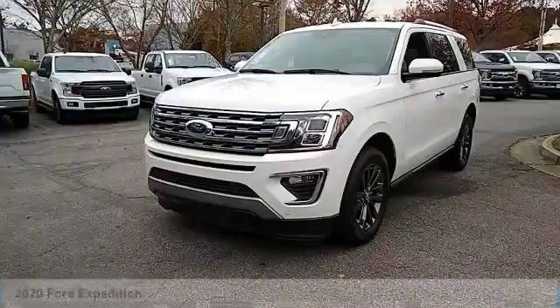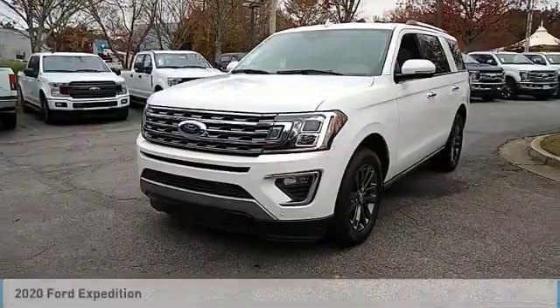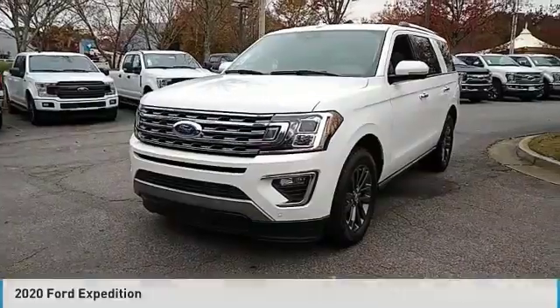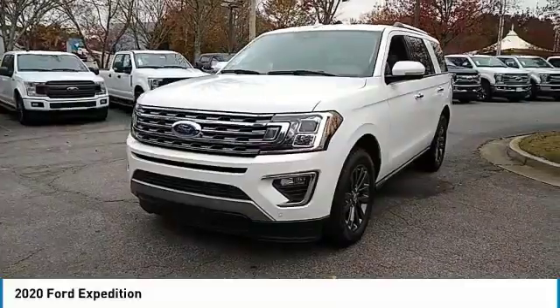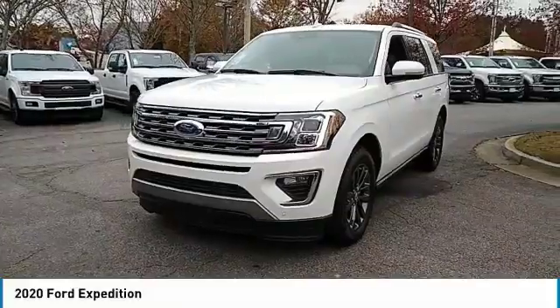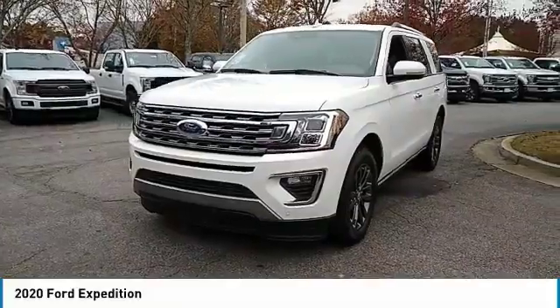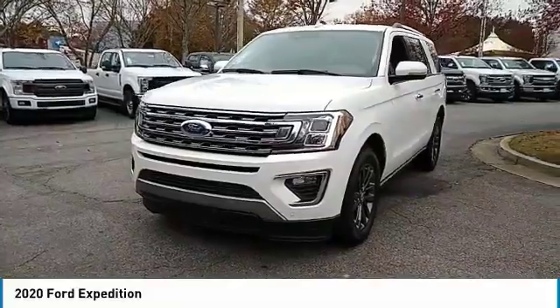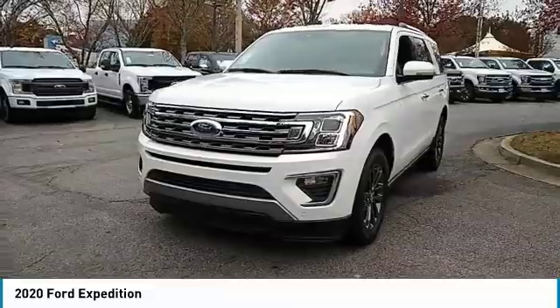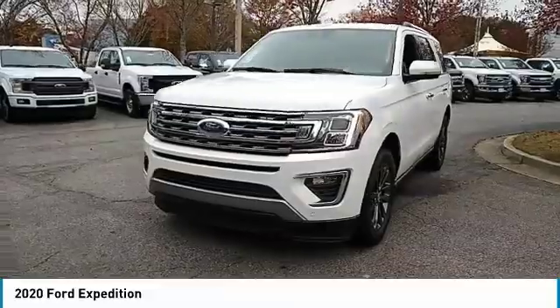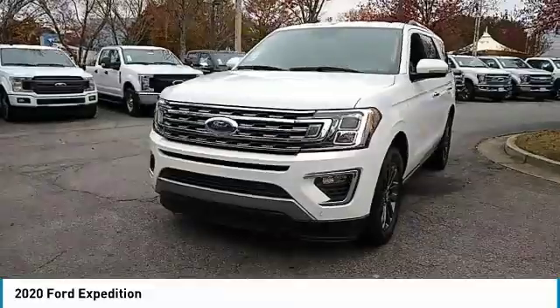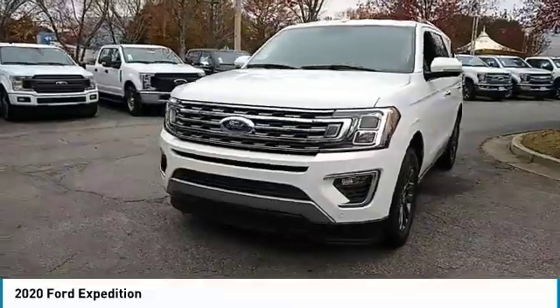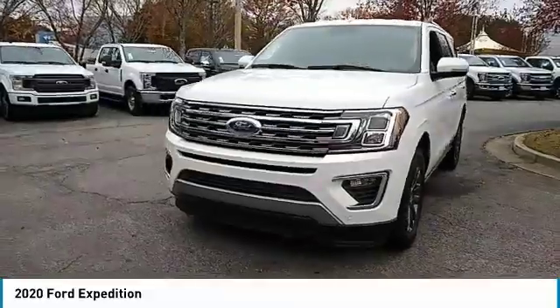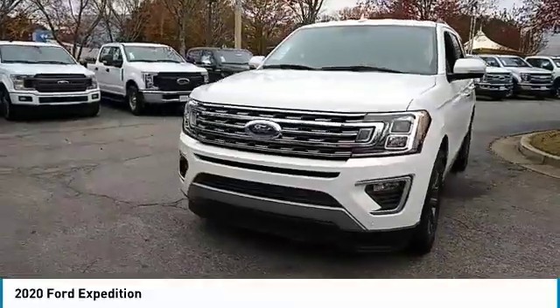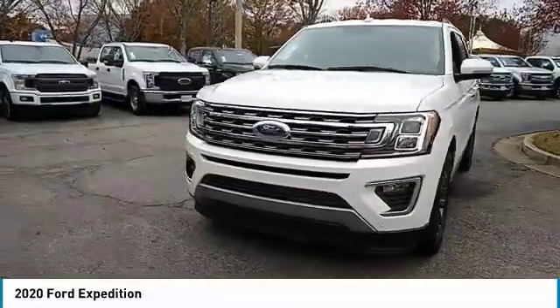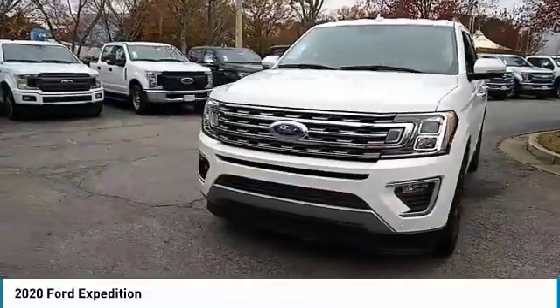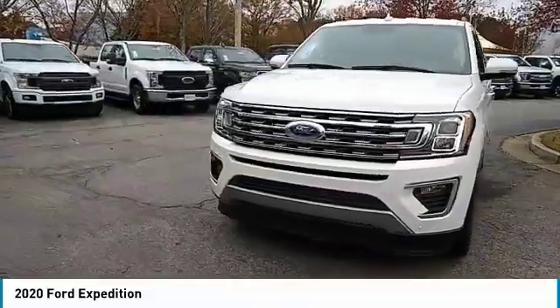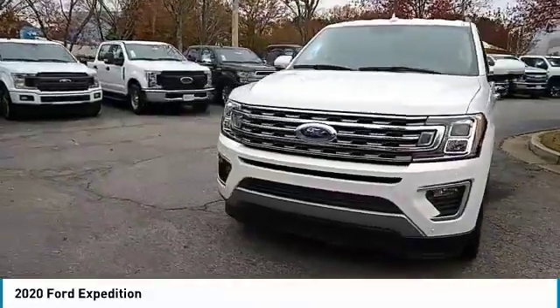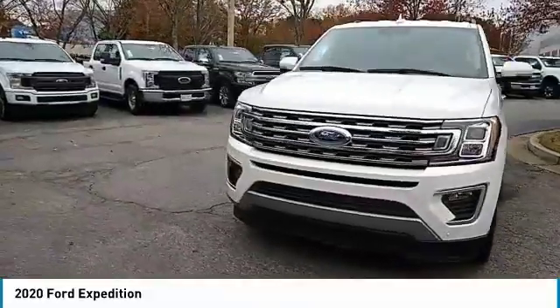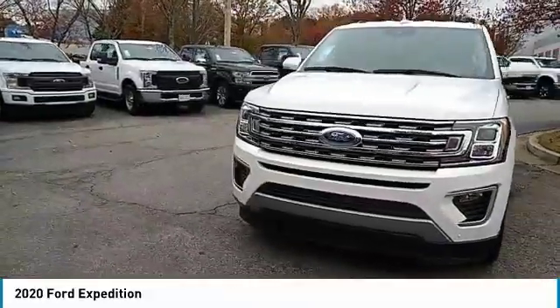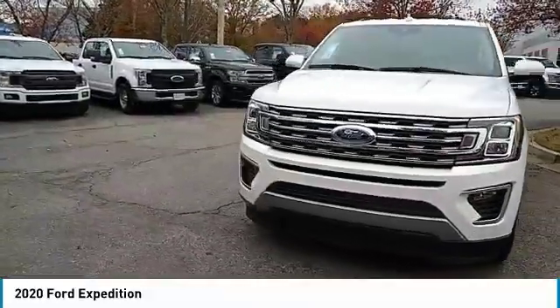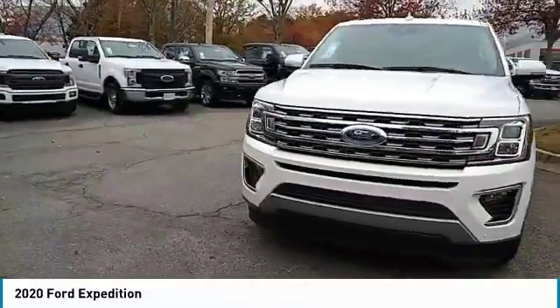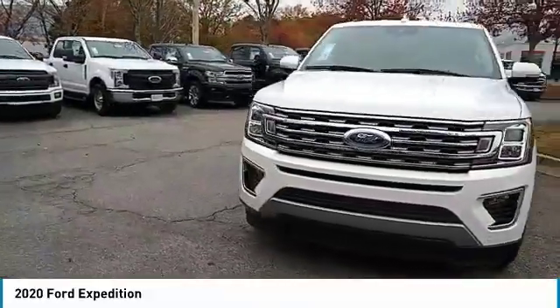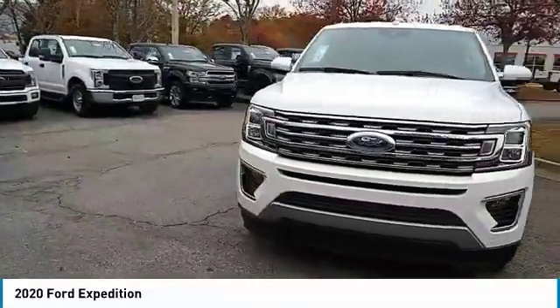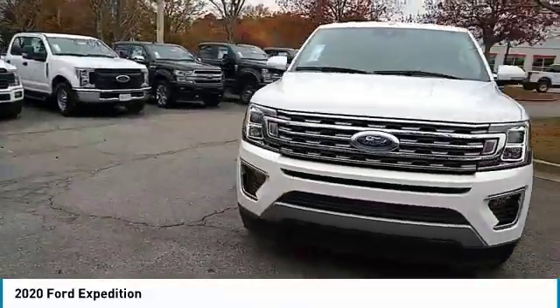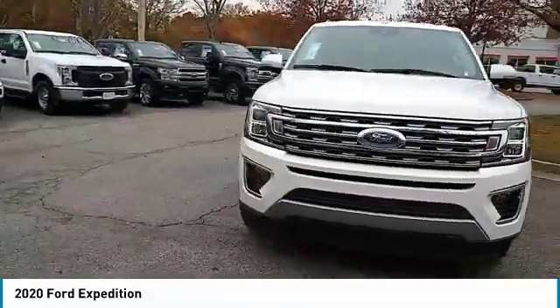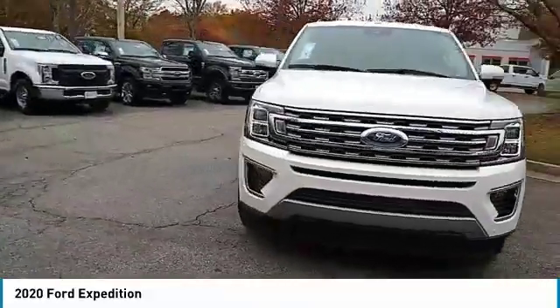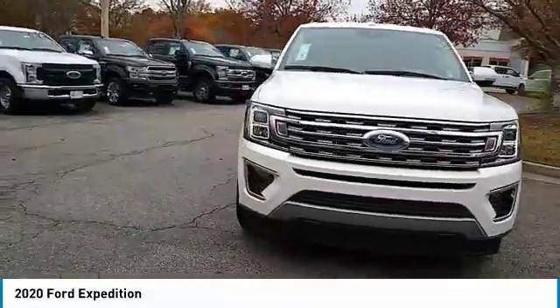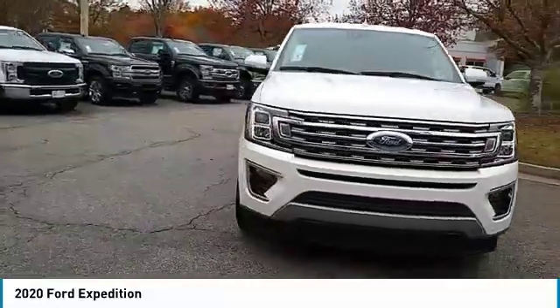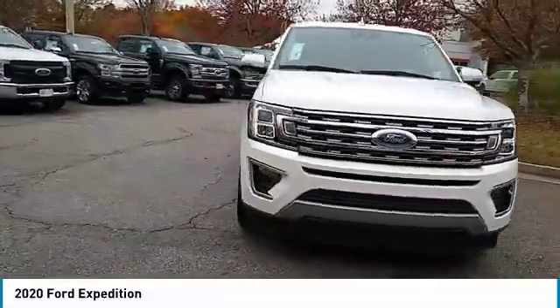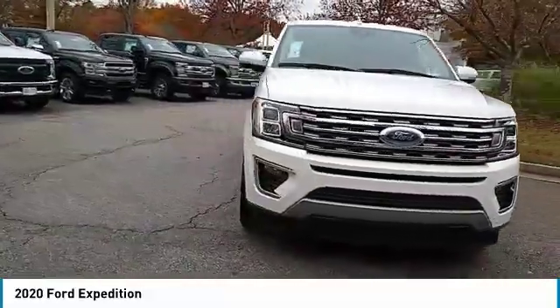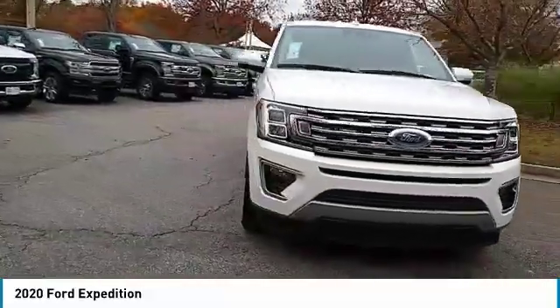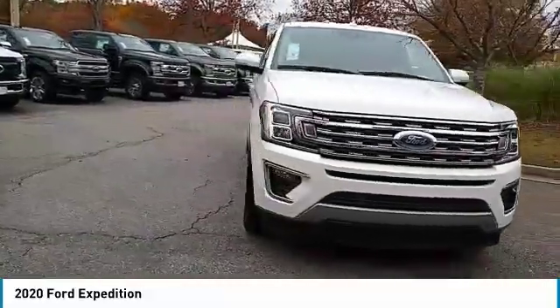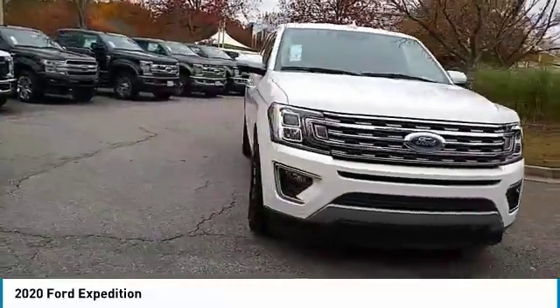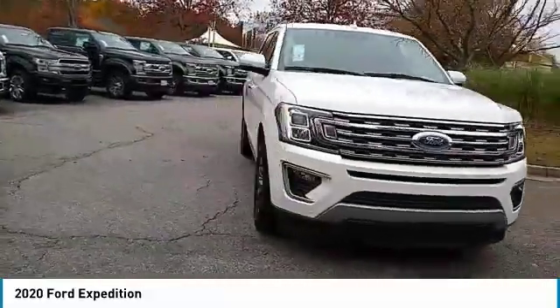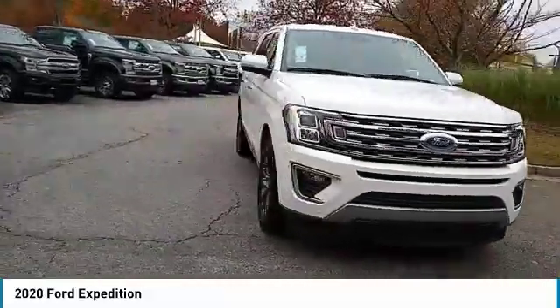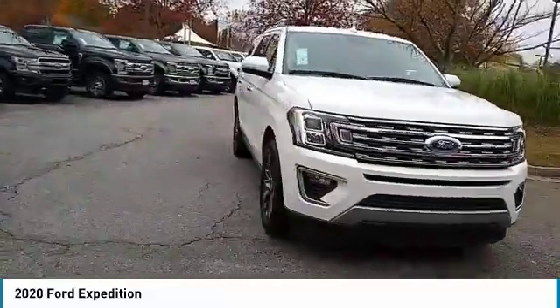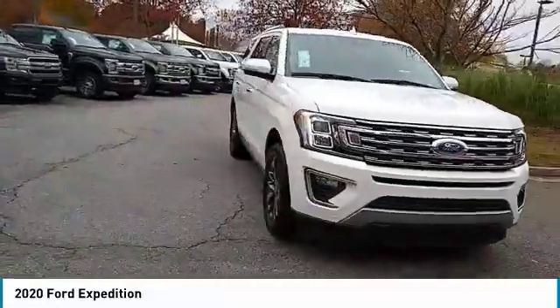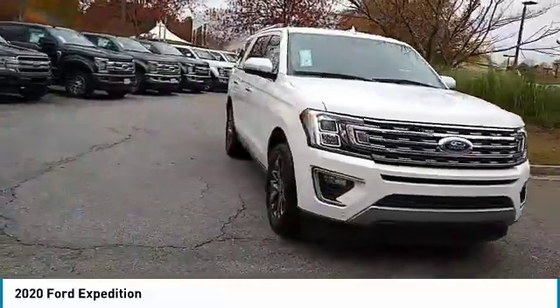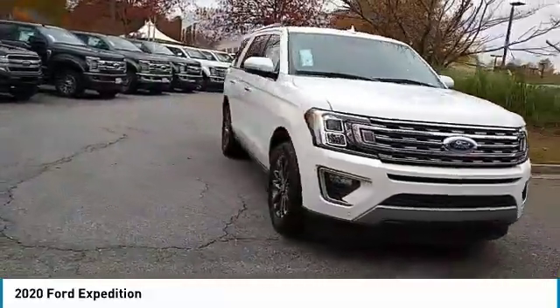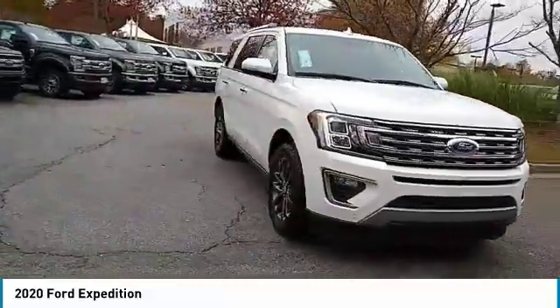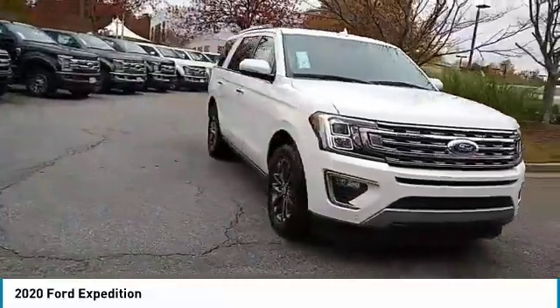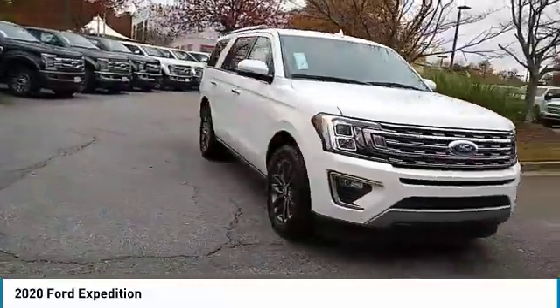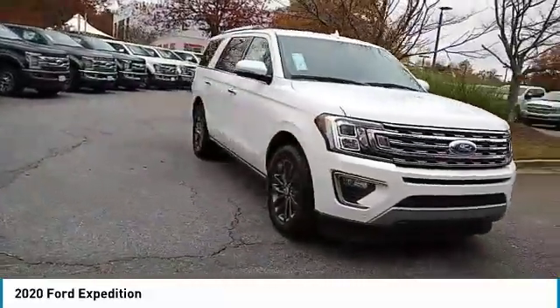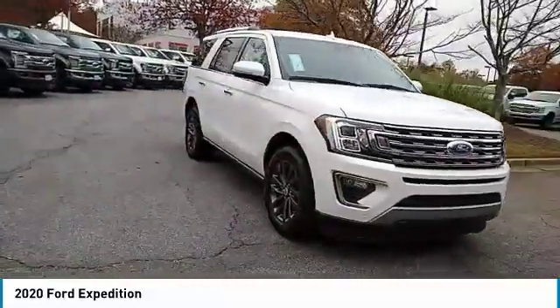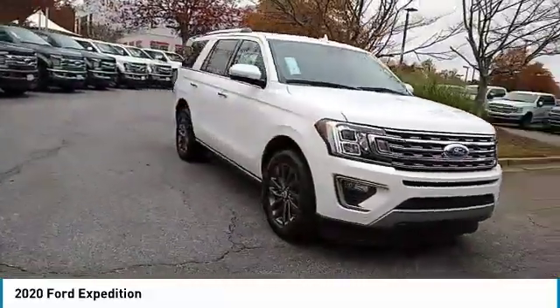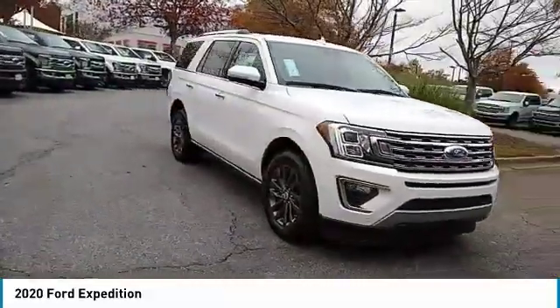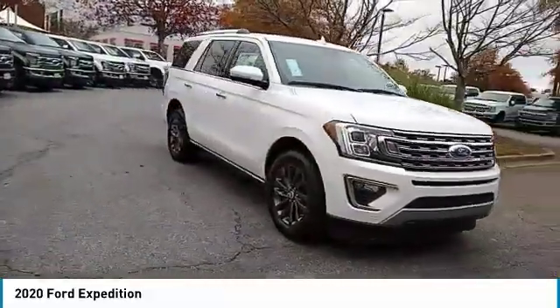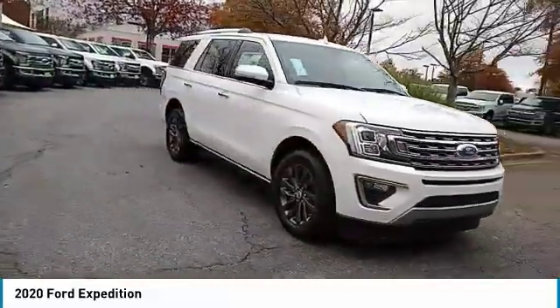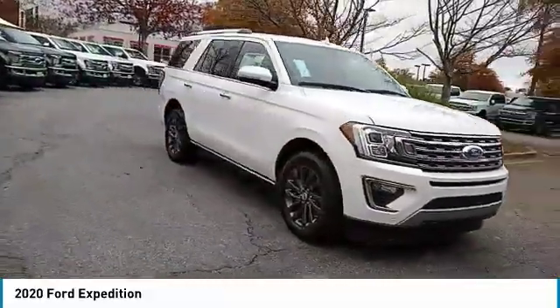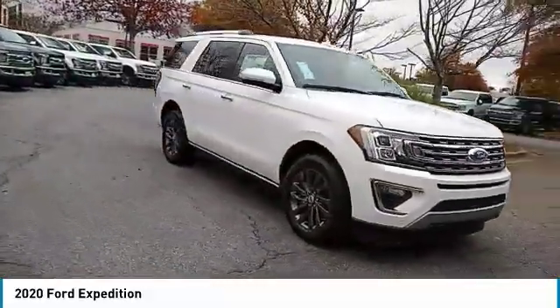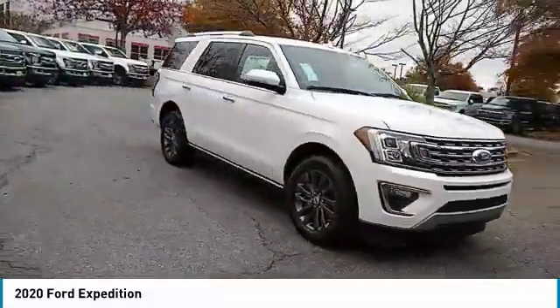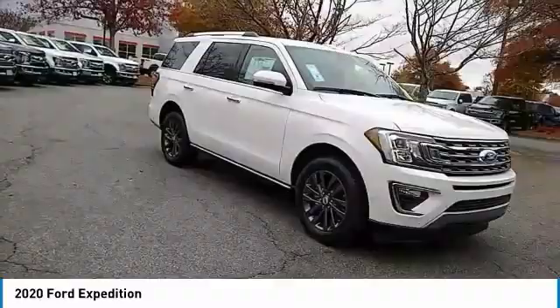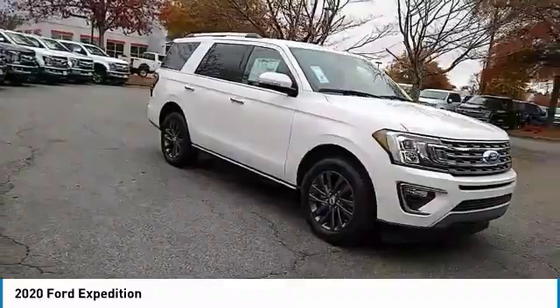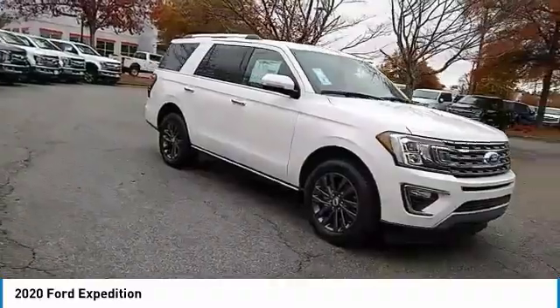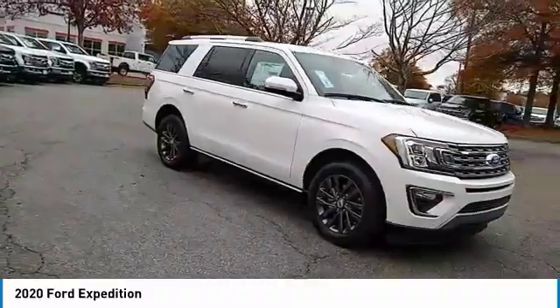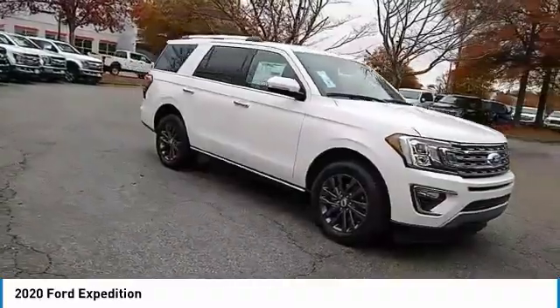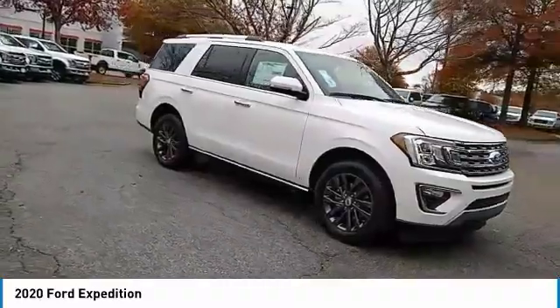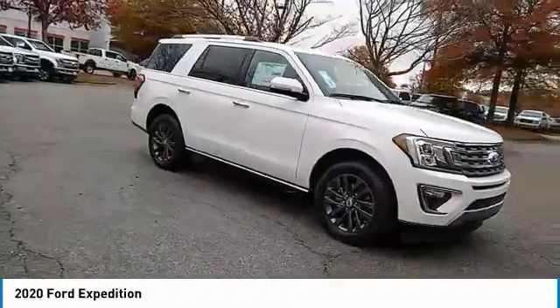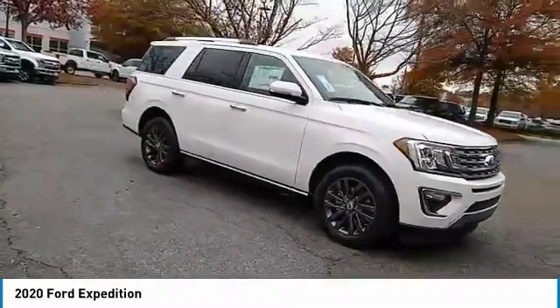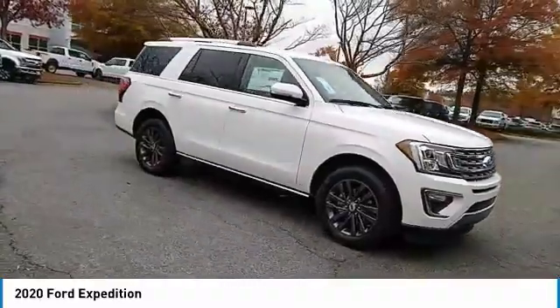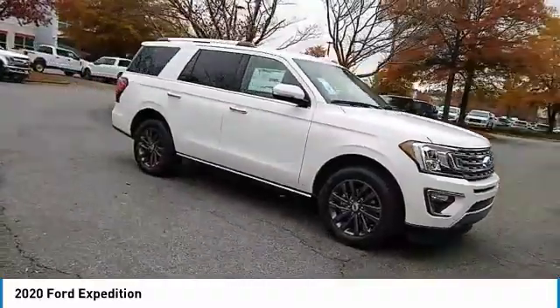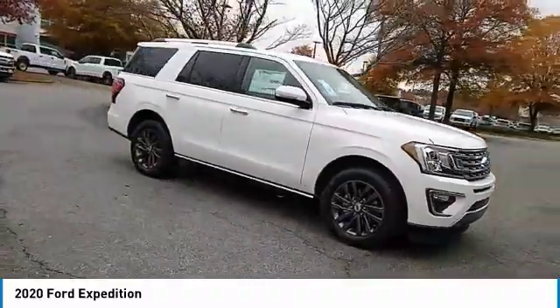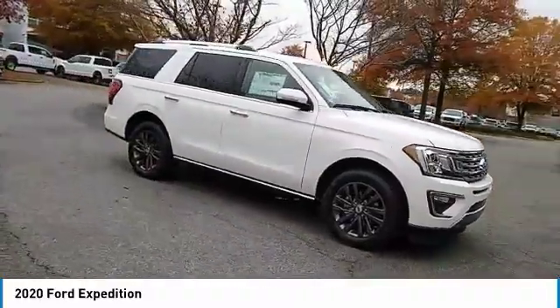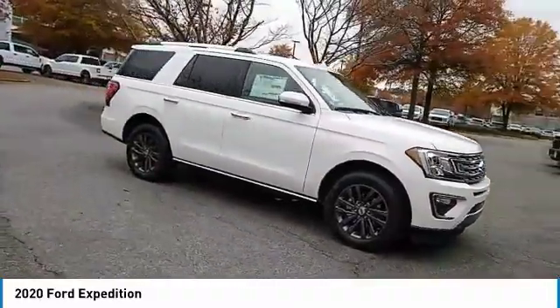Come test drive the 2020 Expedition. Powerful. Controlled. Resourceful. Expedition.